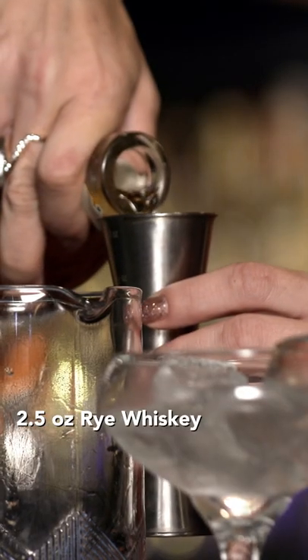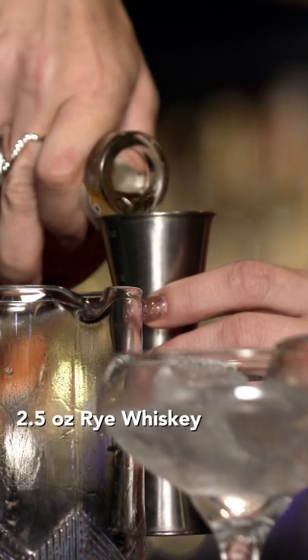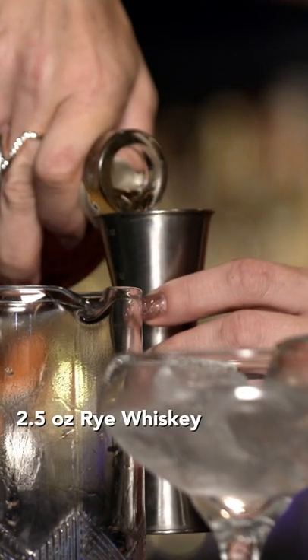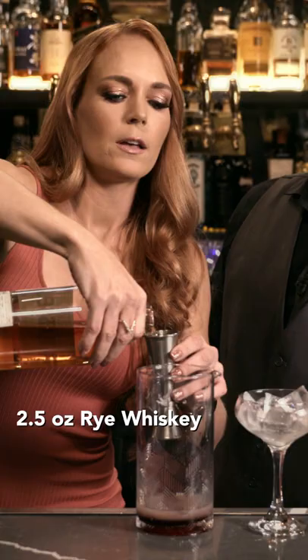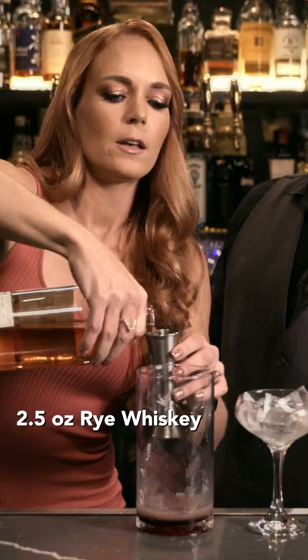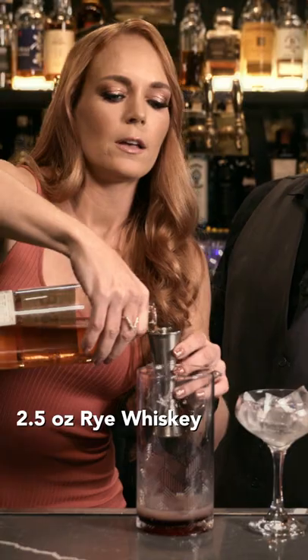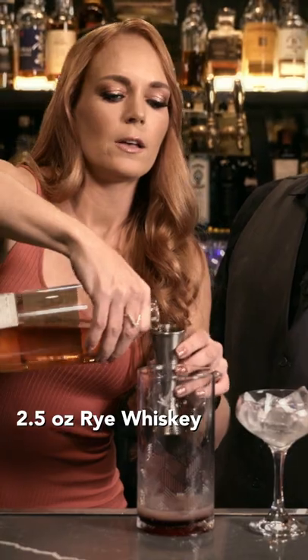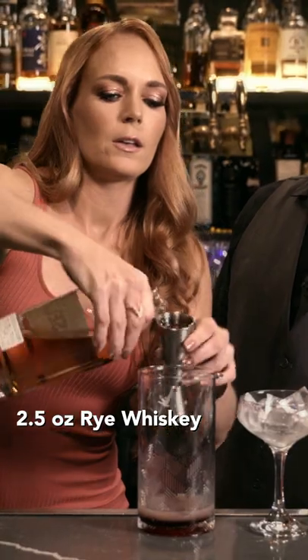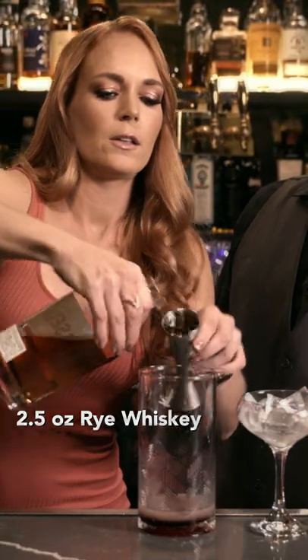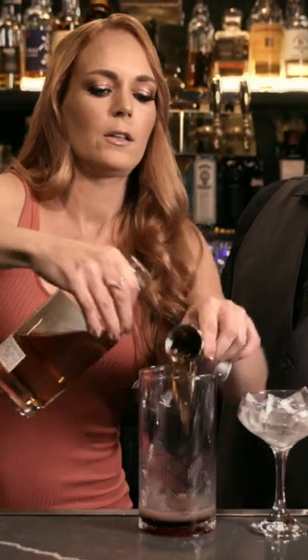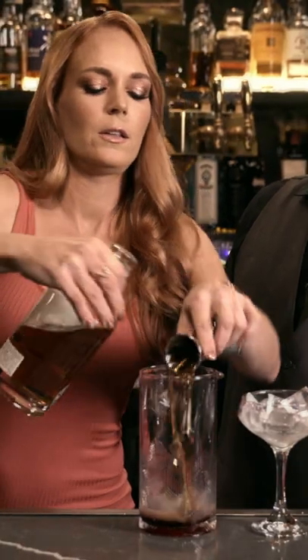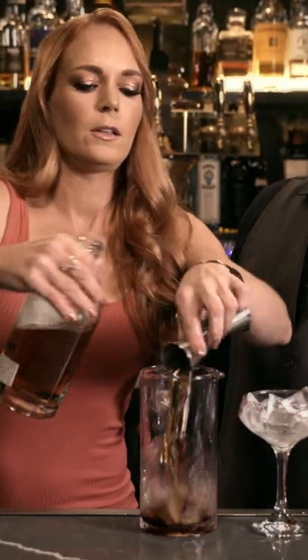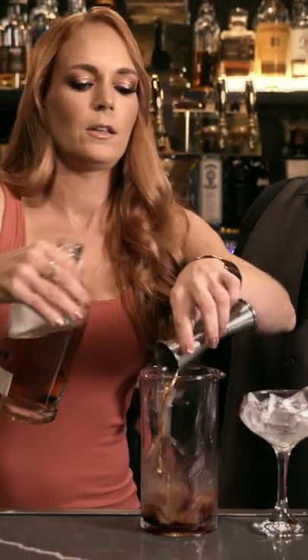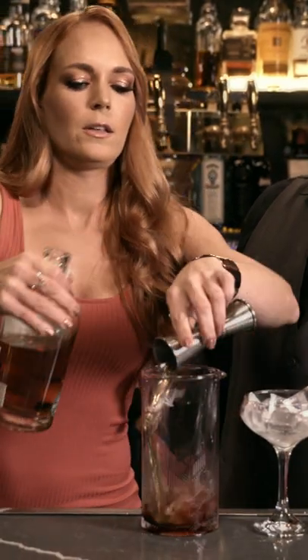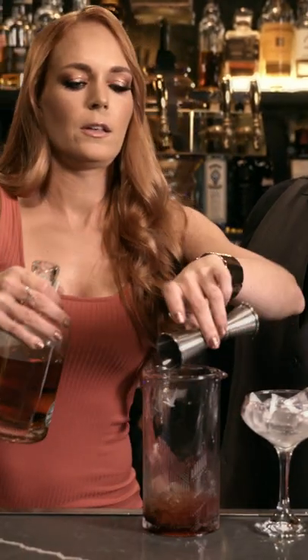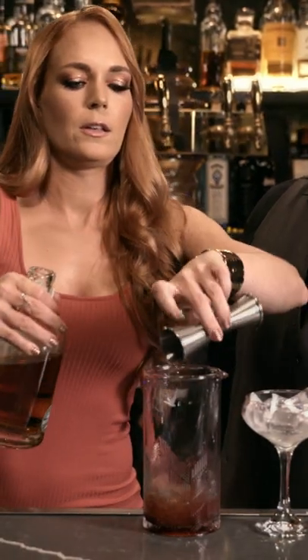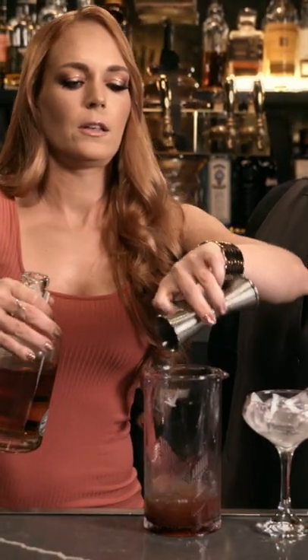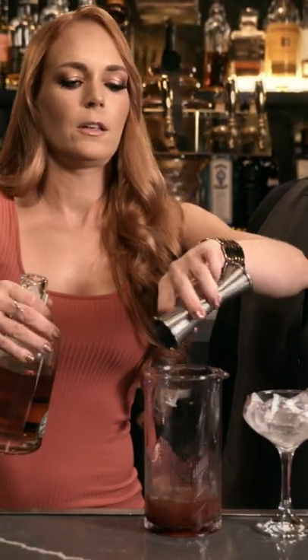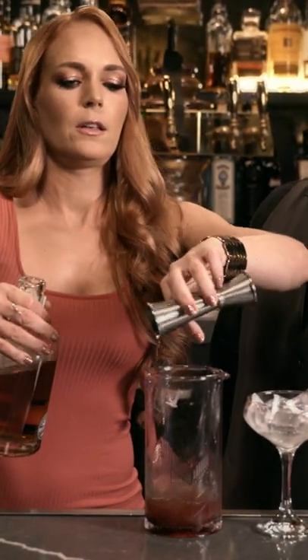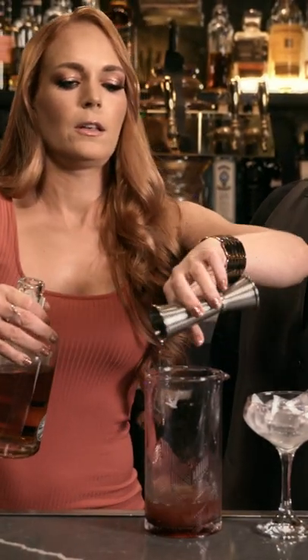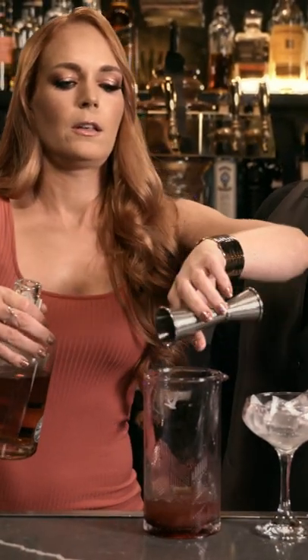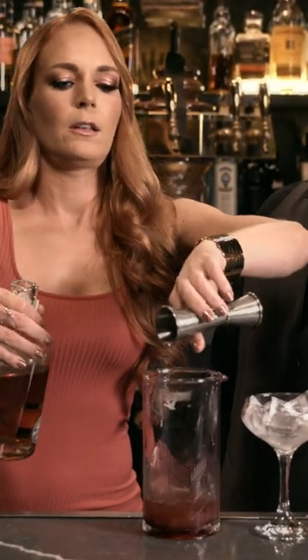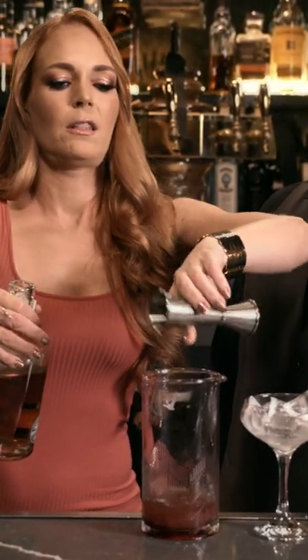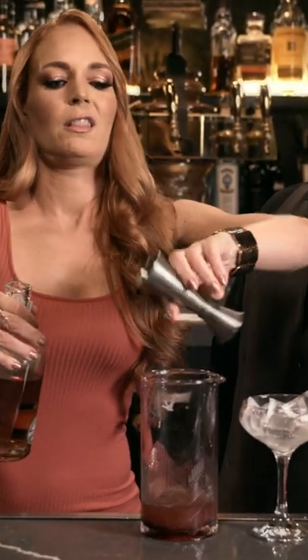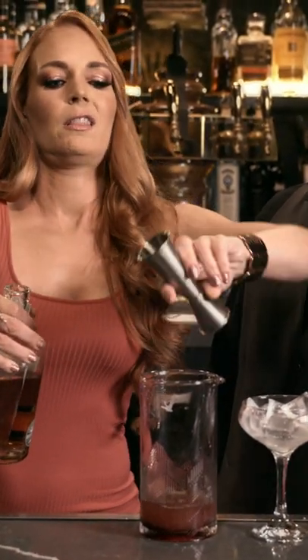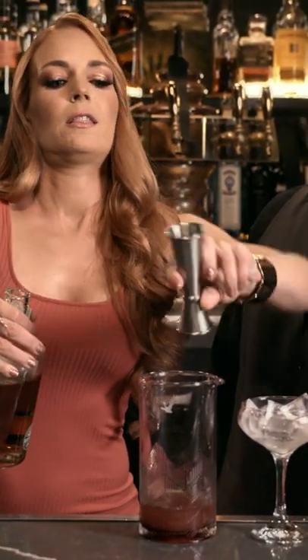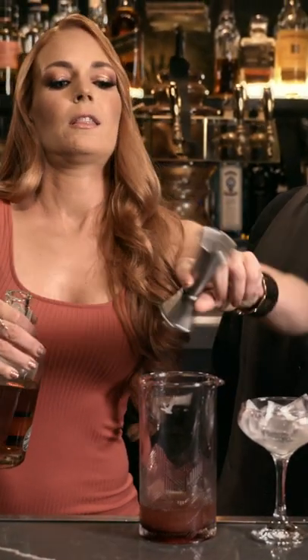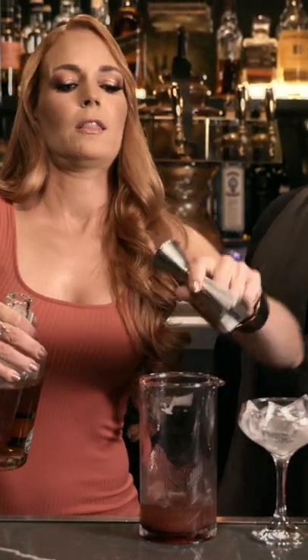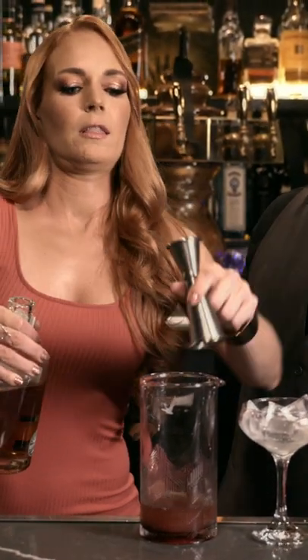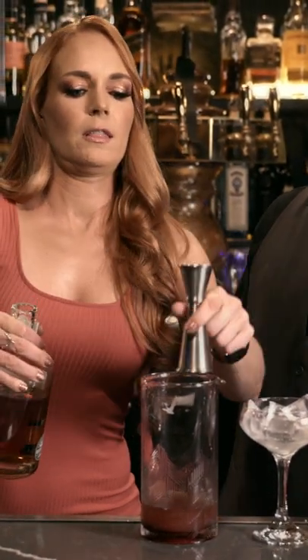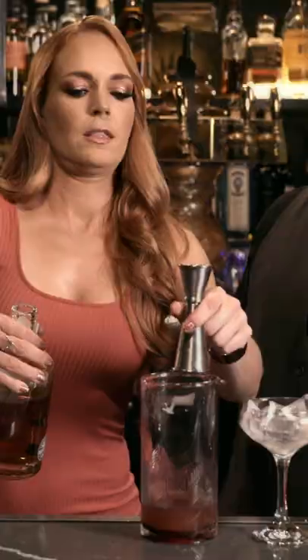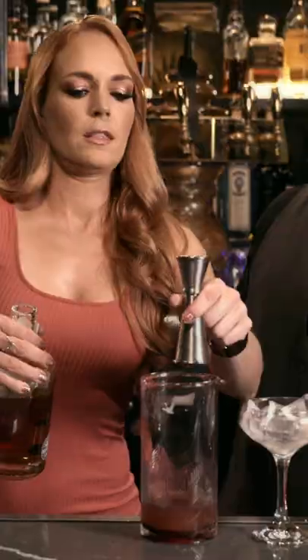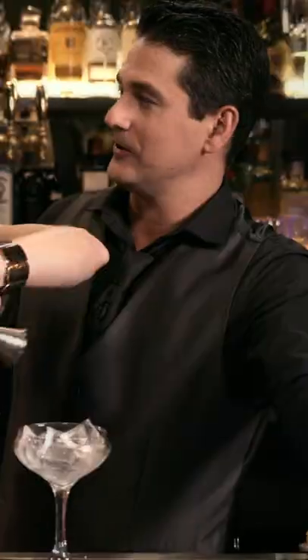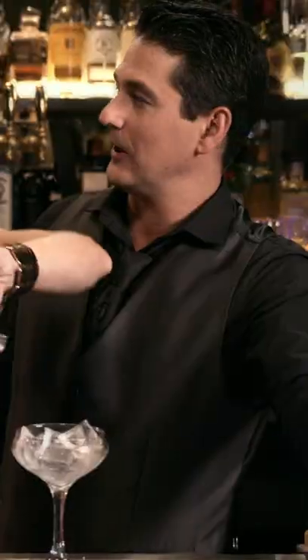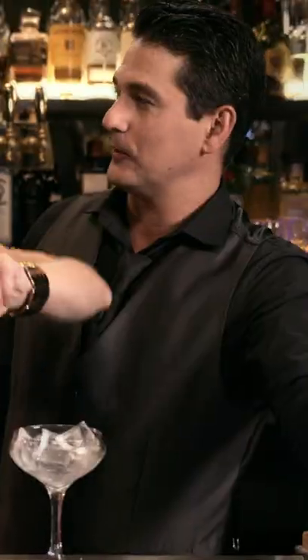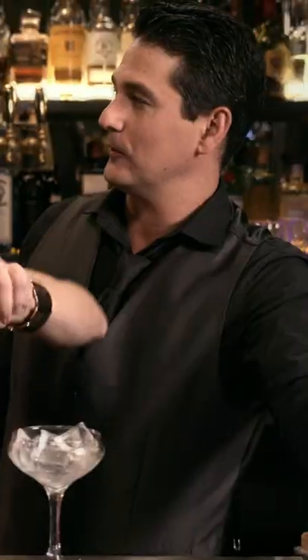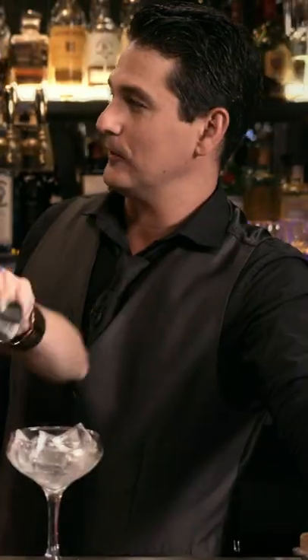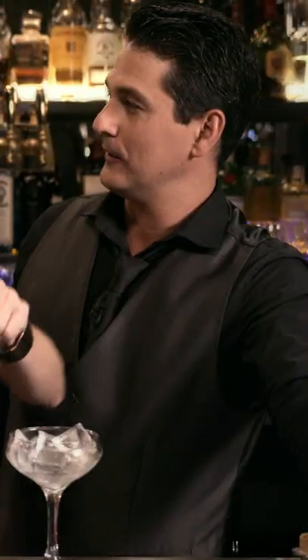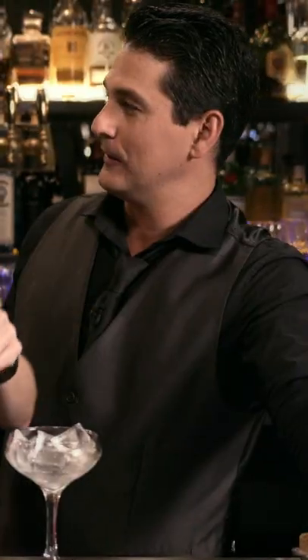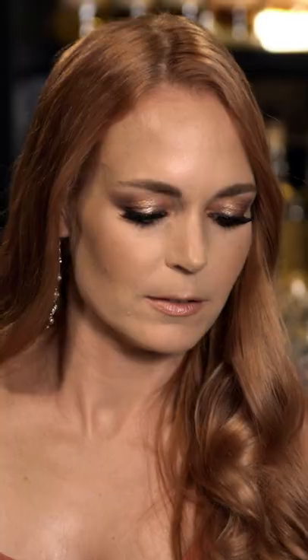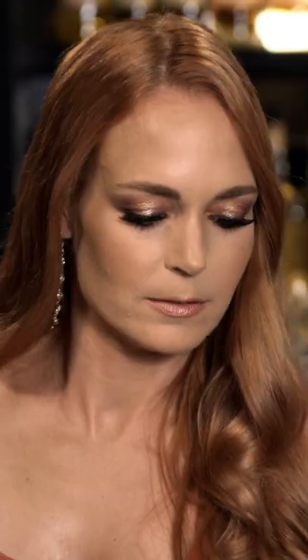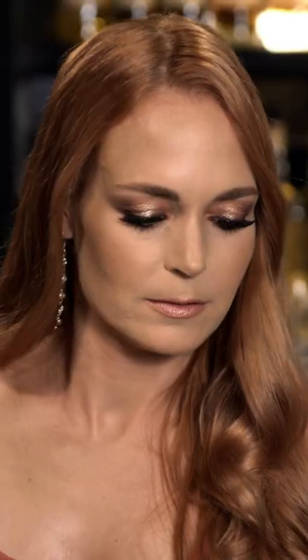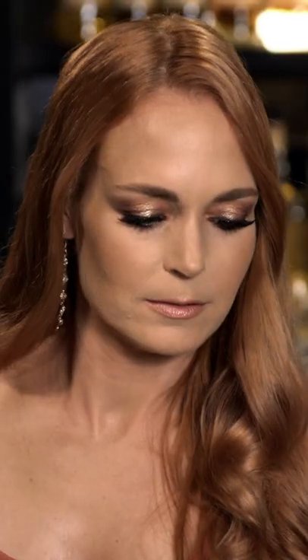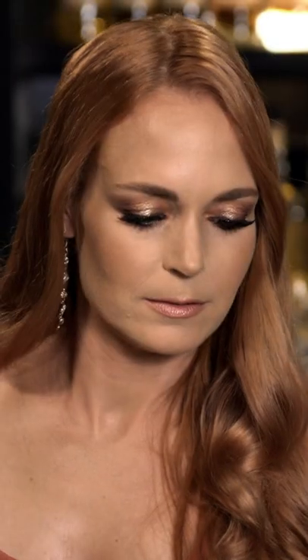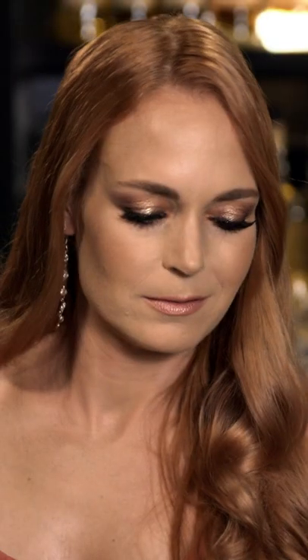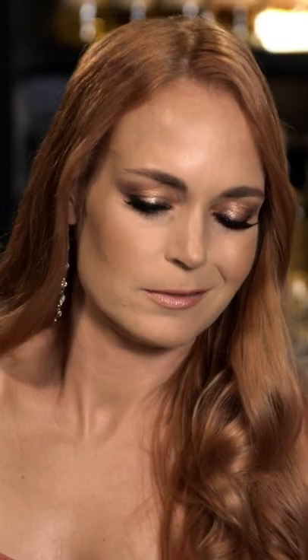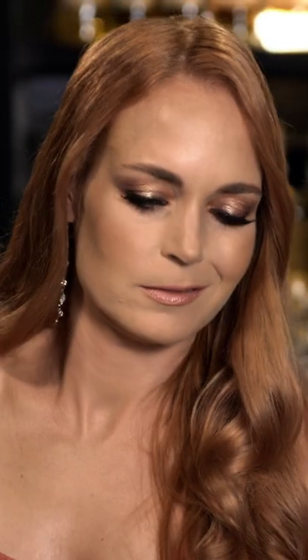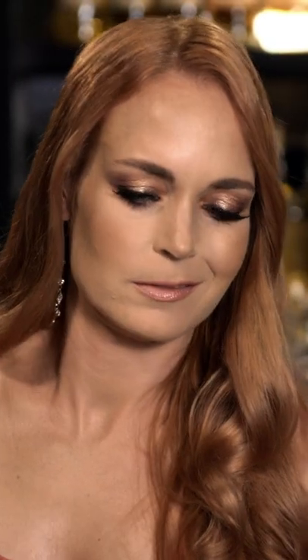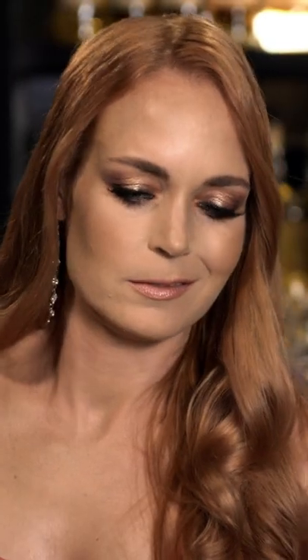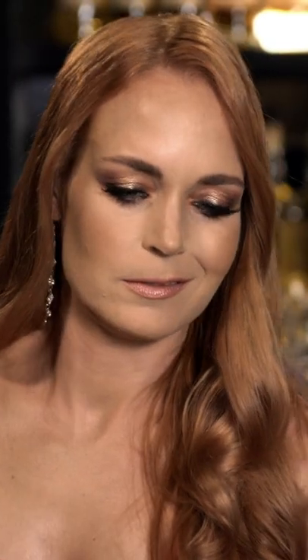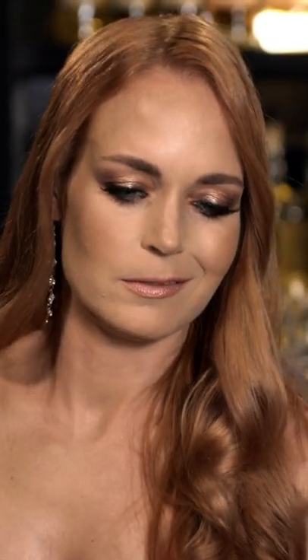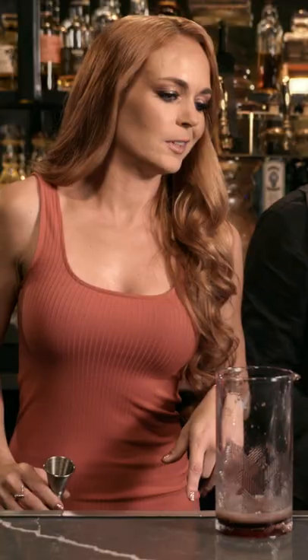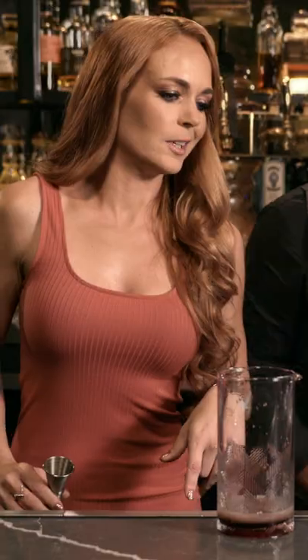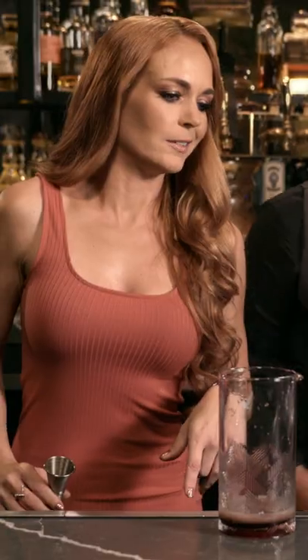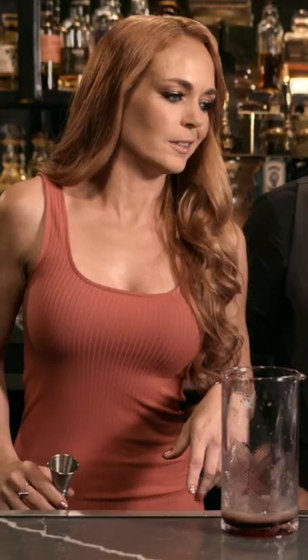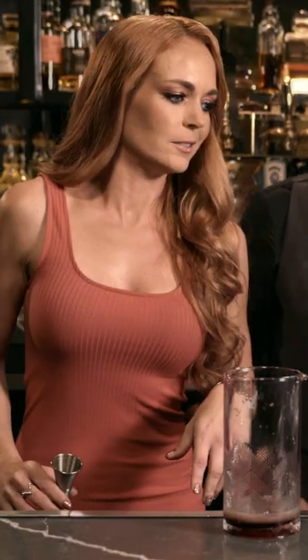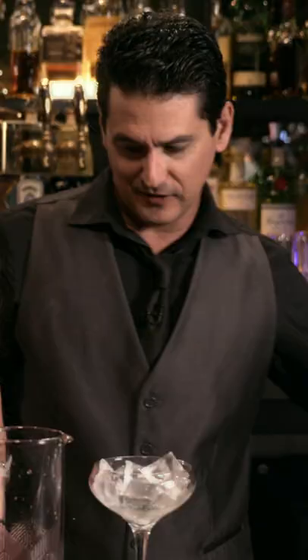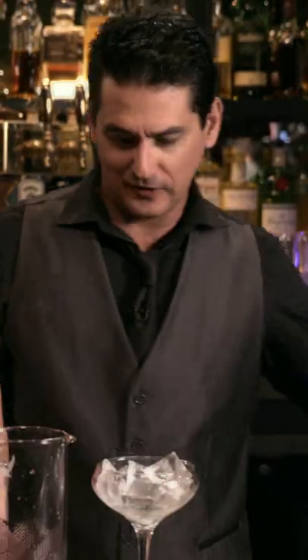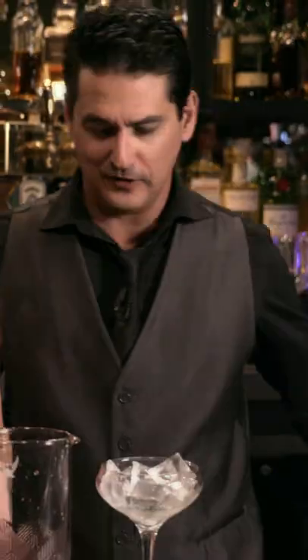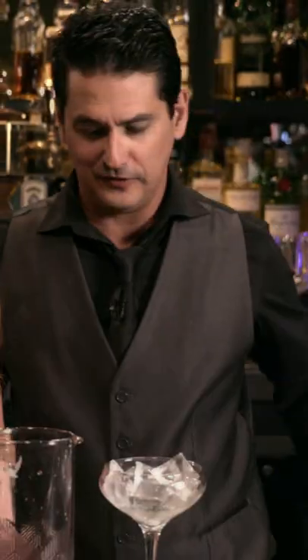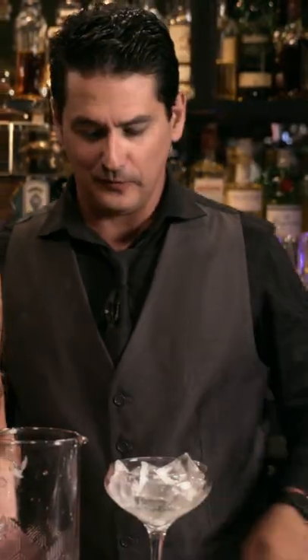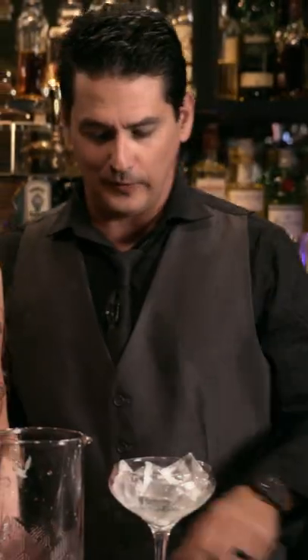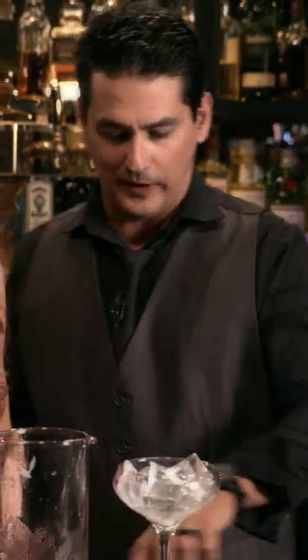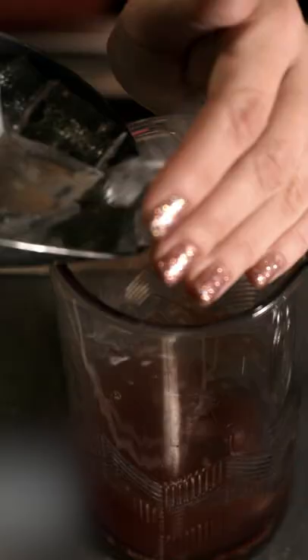To the brim, and then we're going to flip it over. No, that was not cool. Don't worry about it, you're all good. Whatever. You look good doing it.